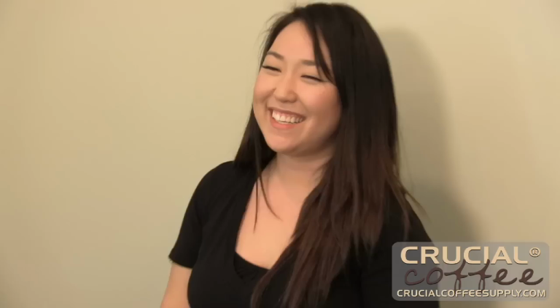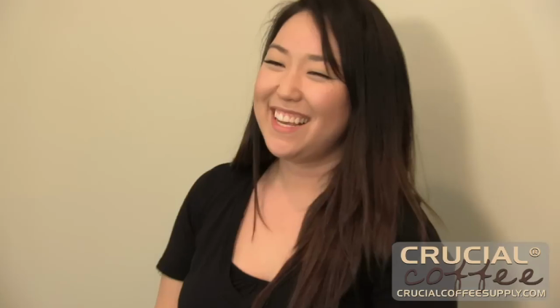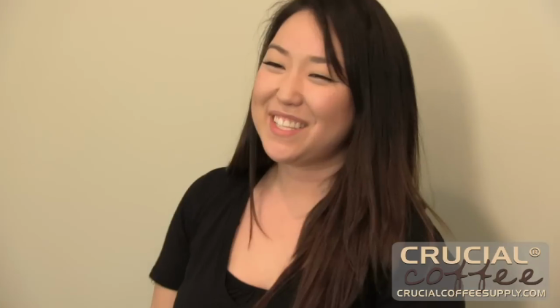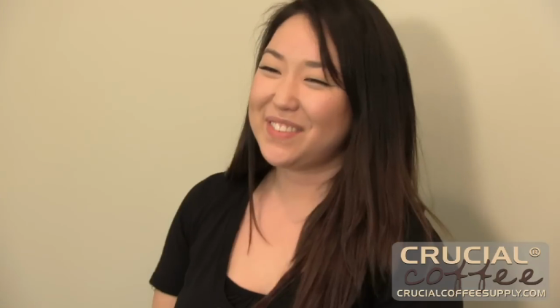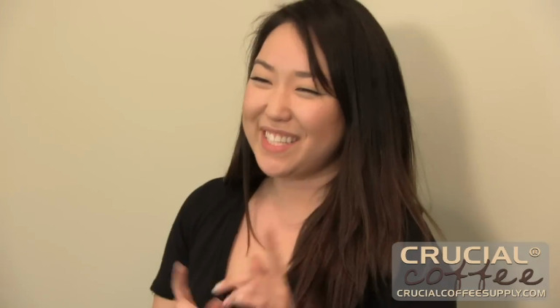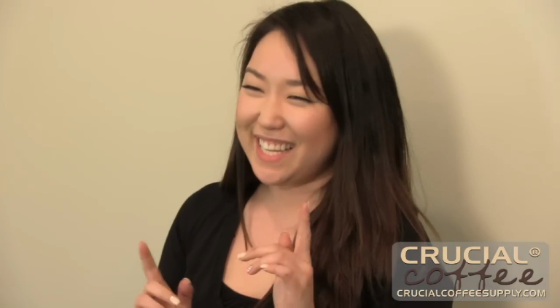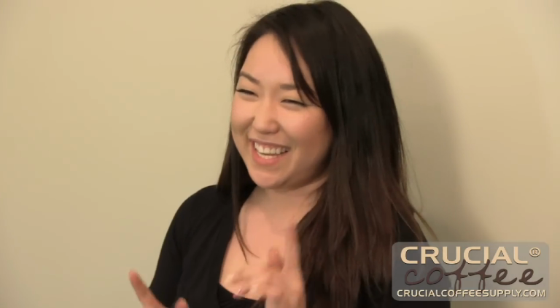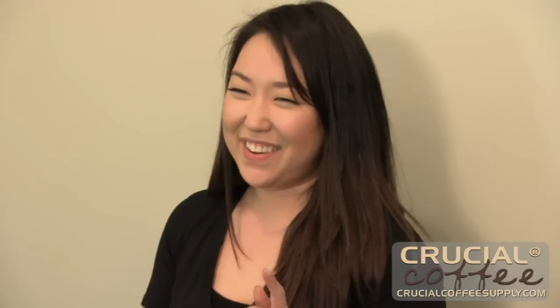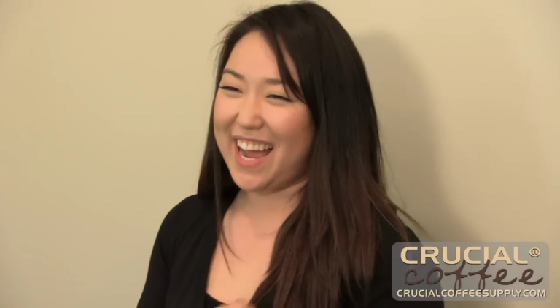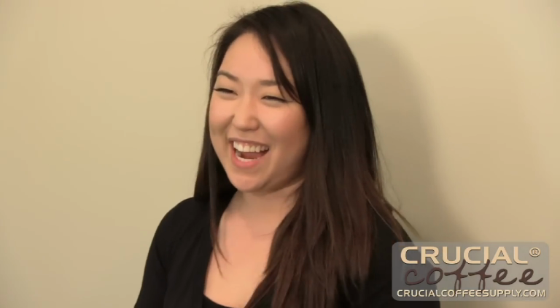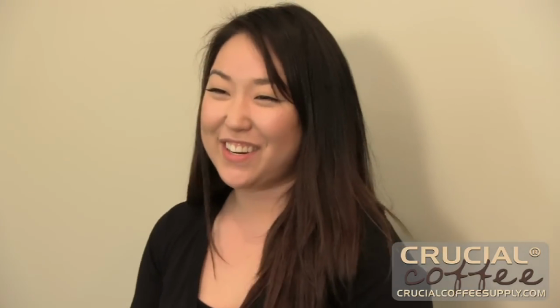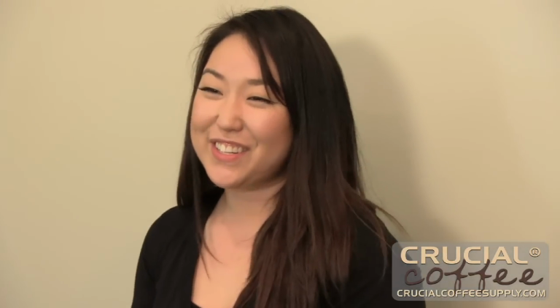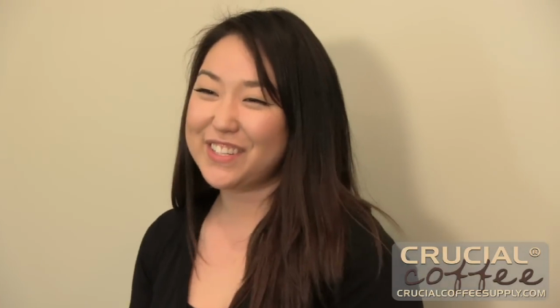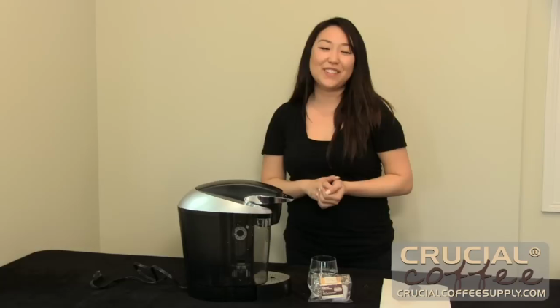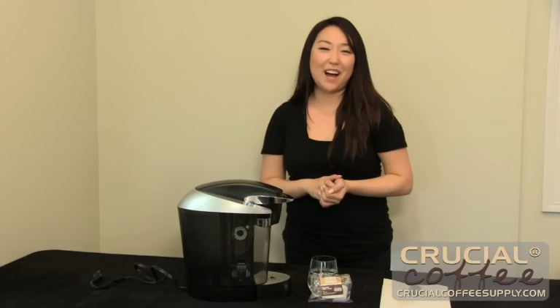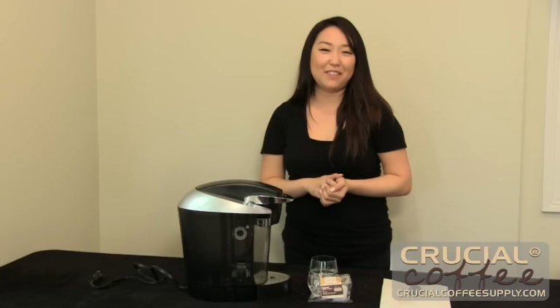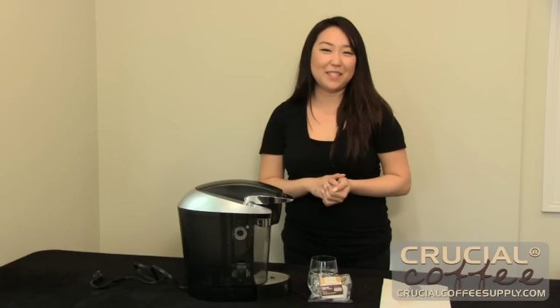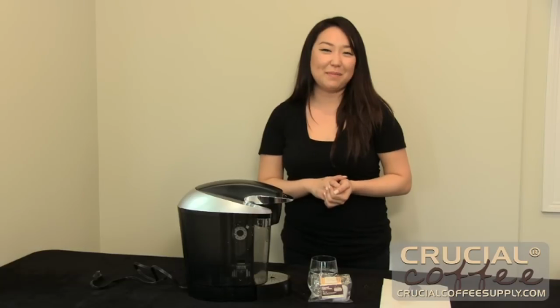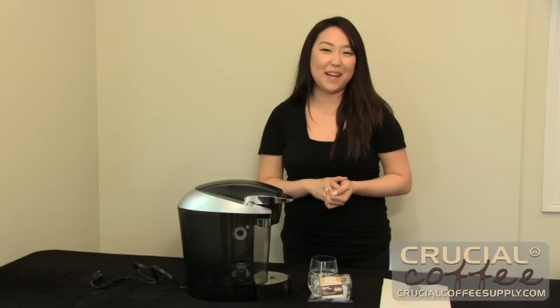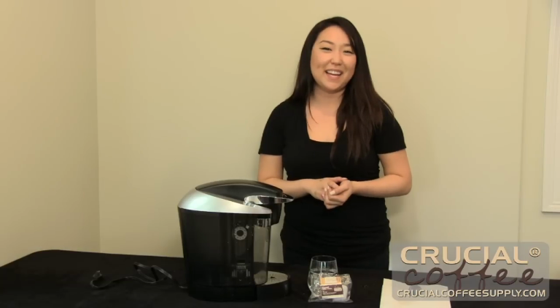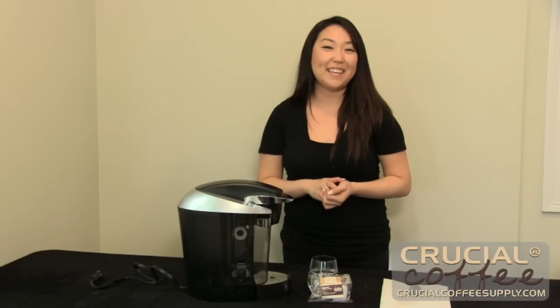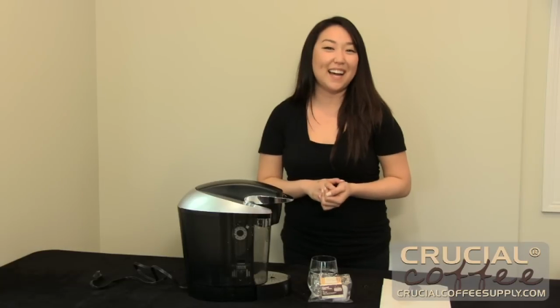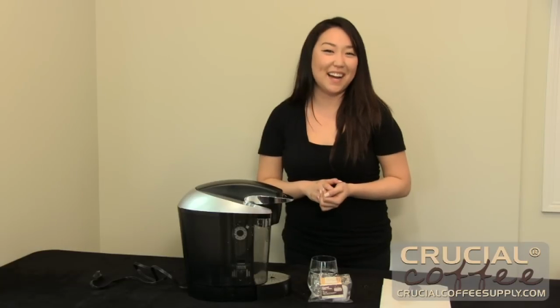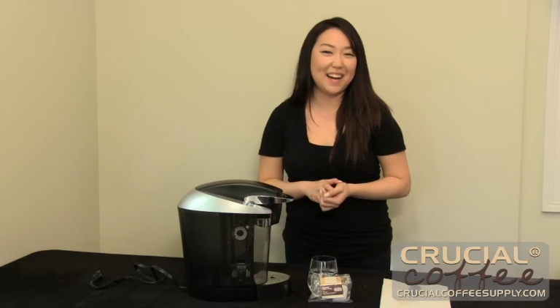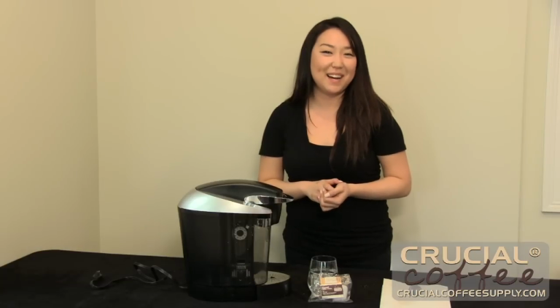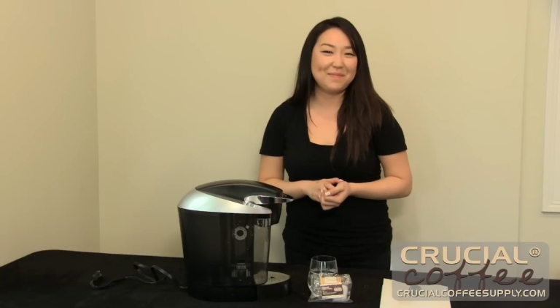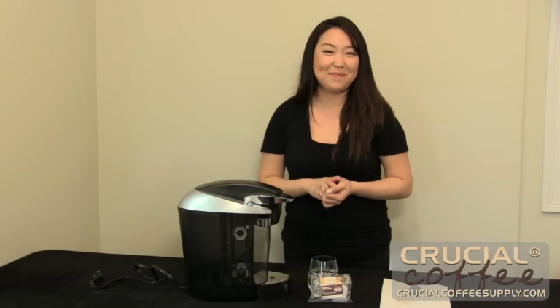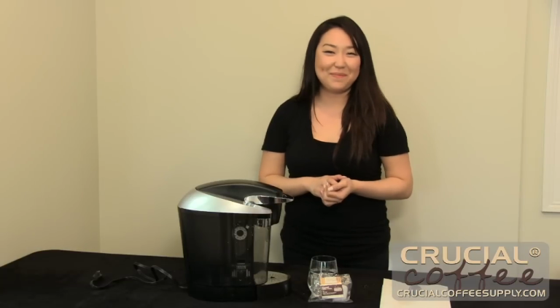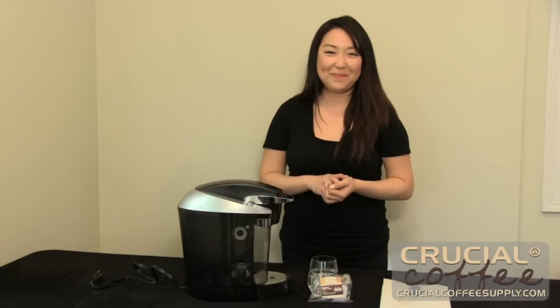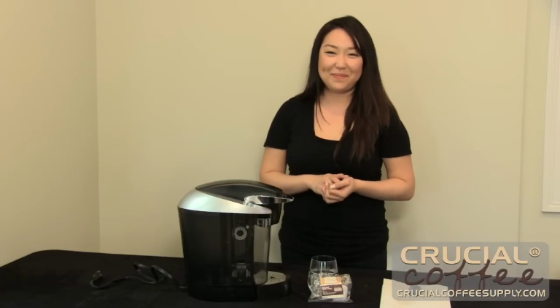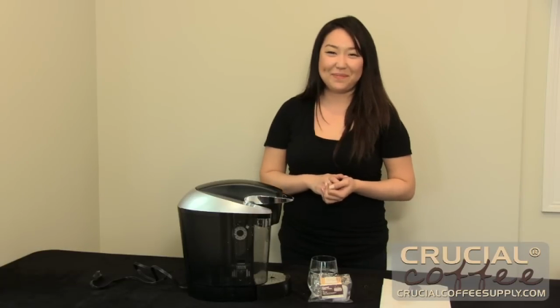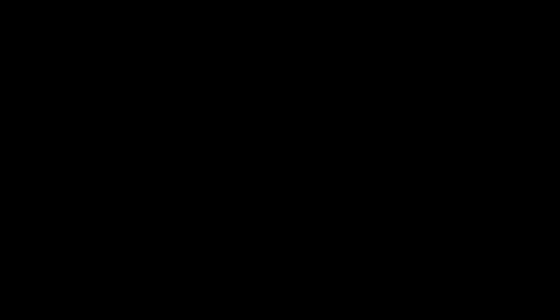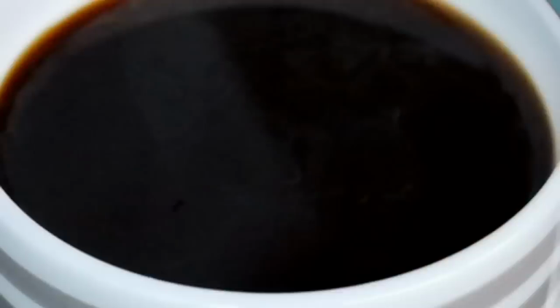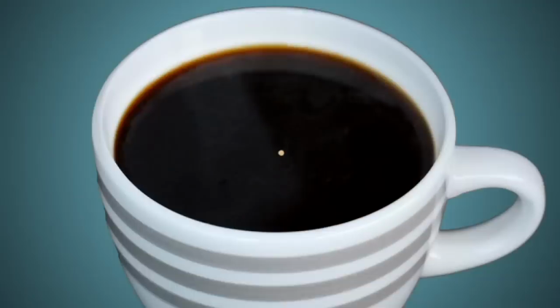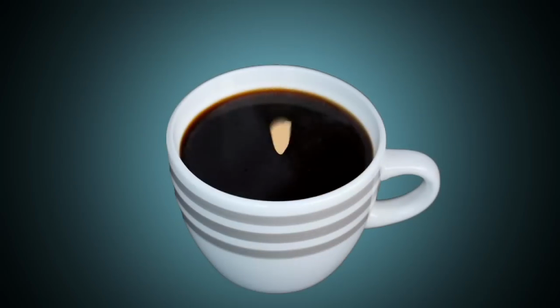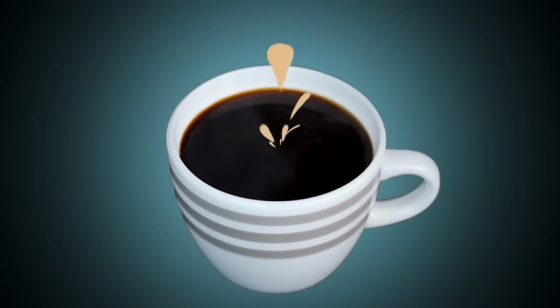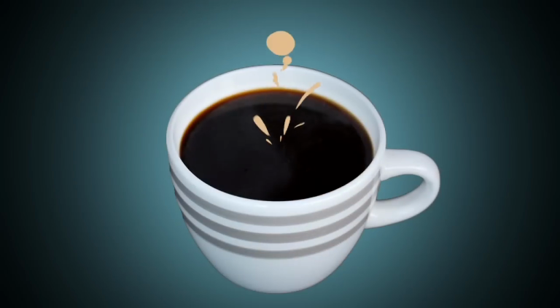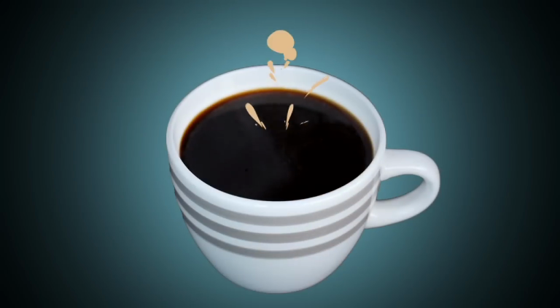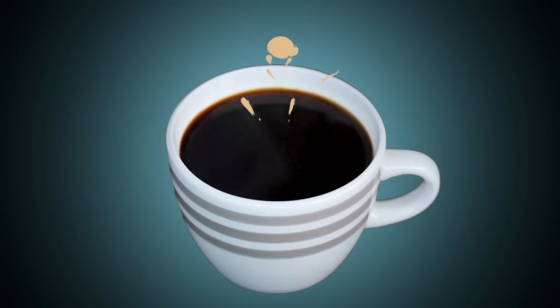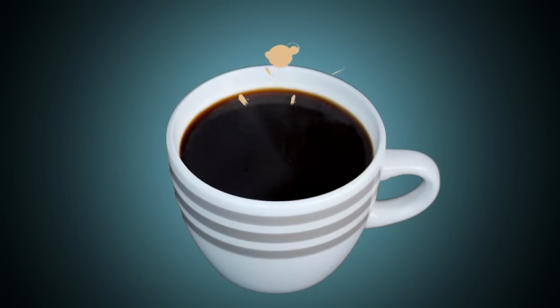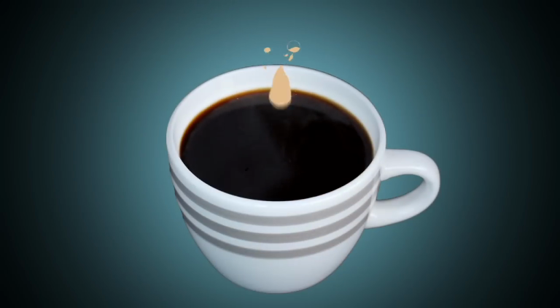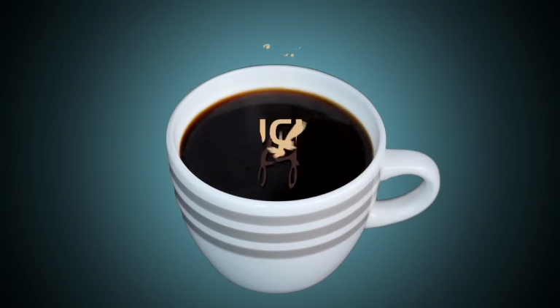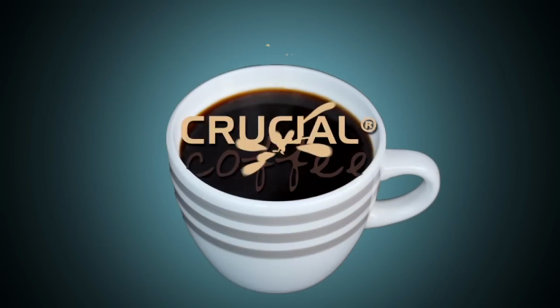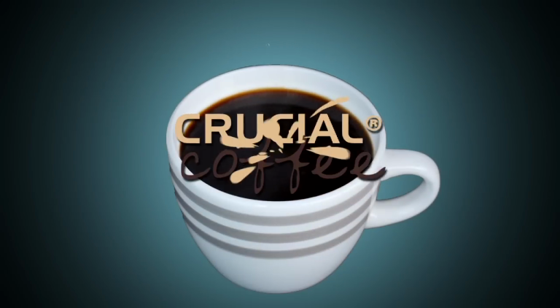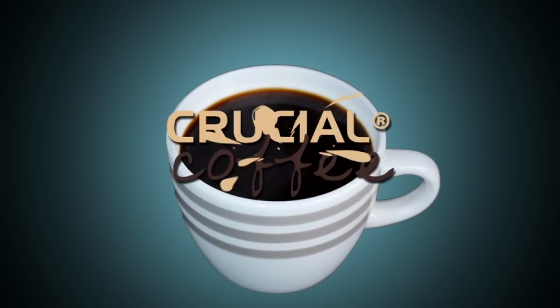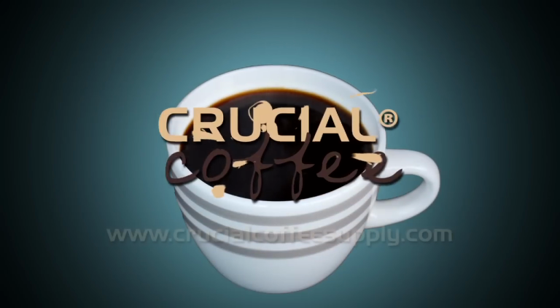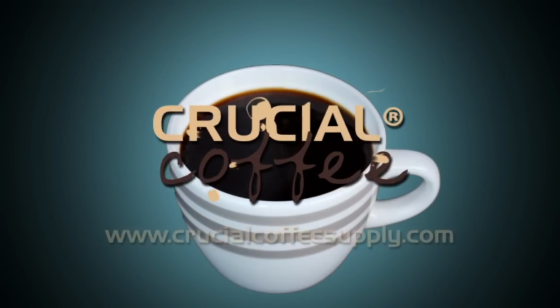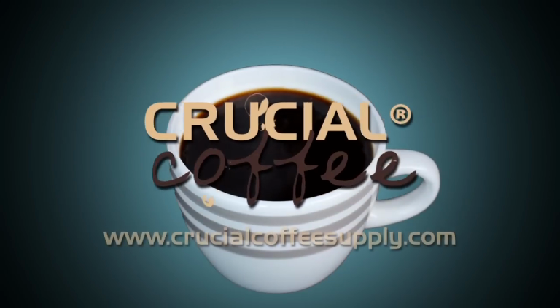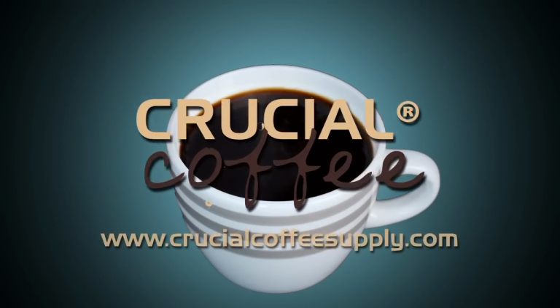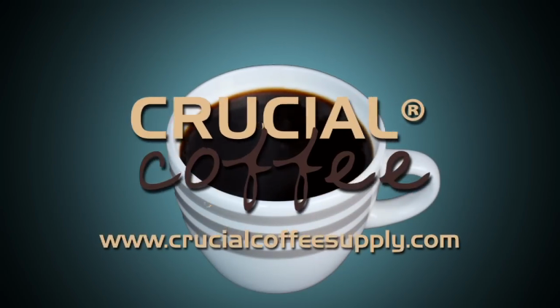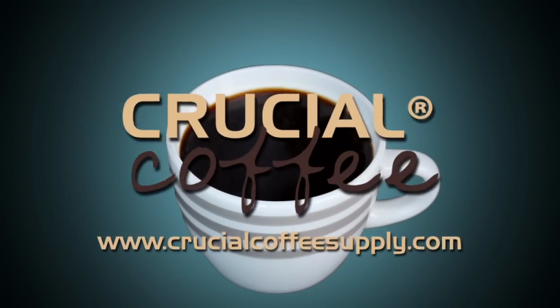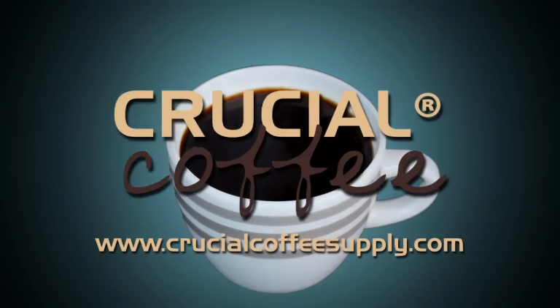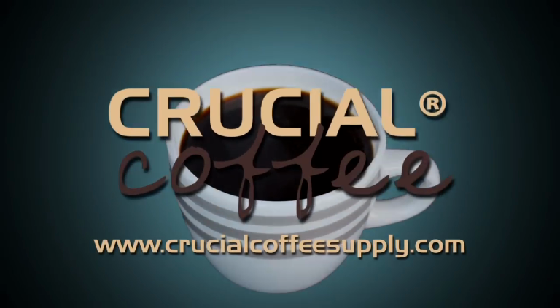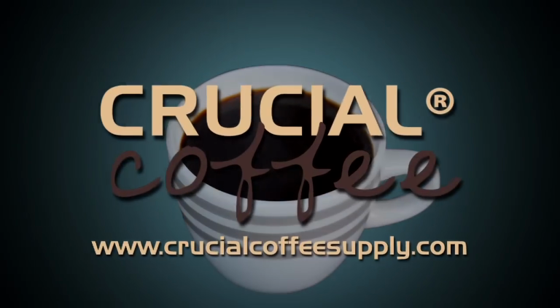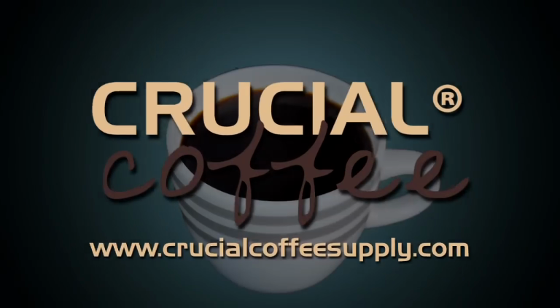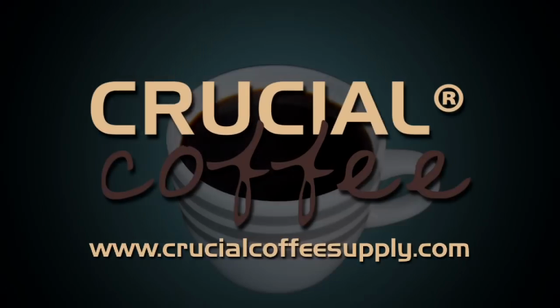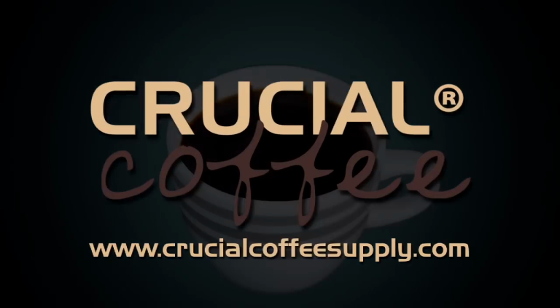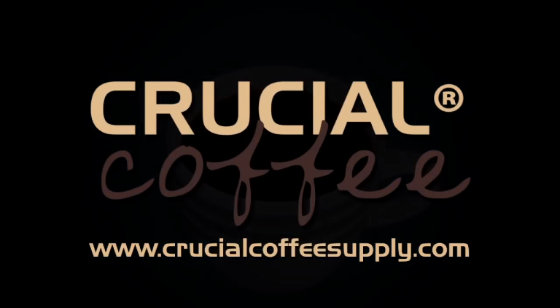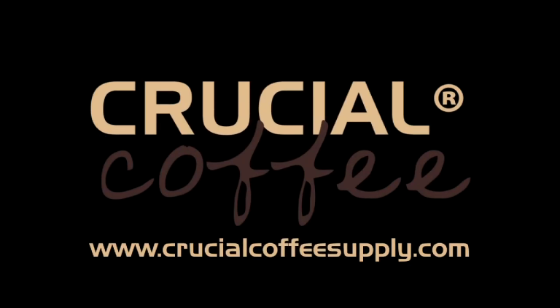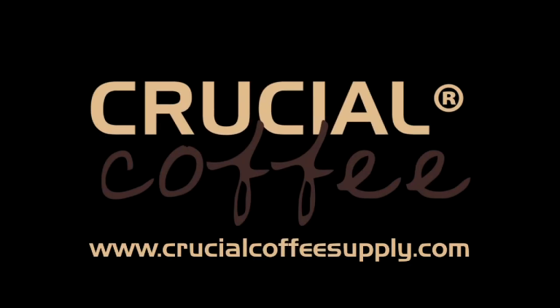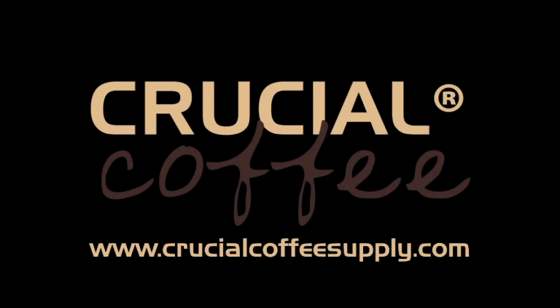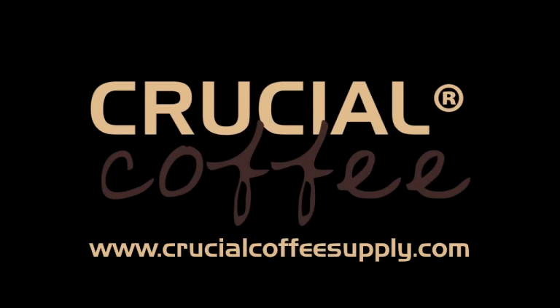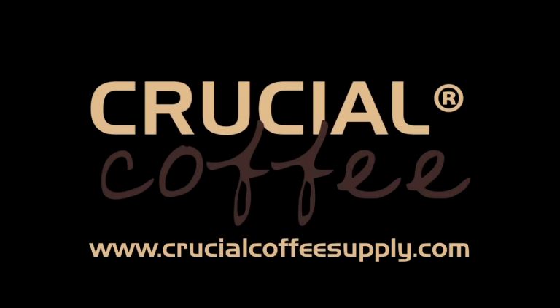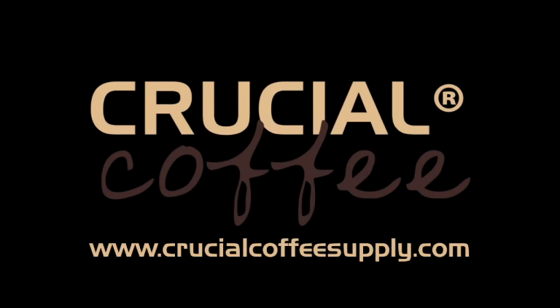So we'll see you at CrucialCoffeeSupply.com.